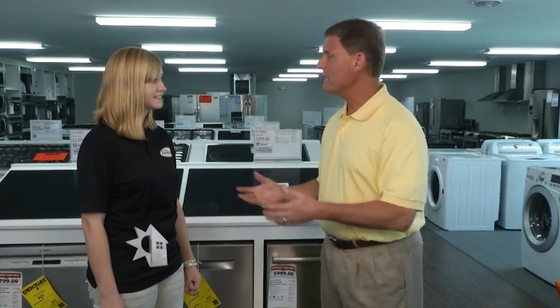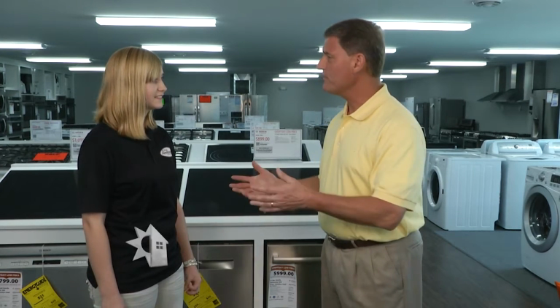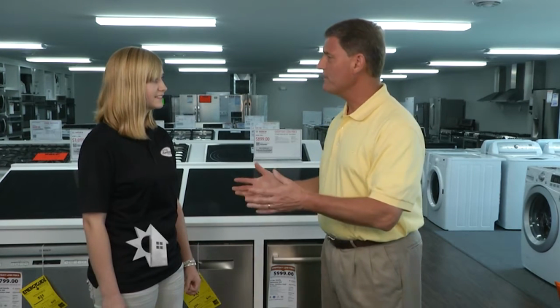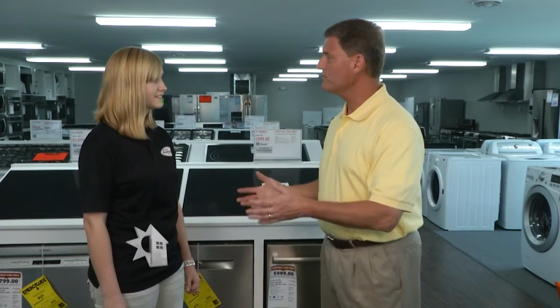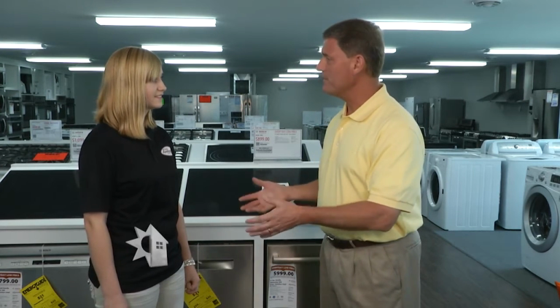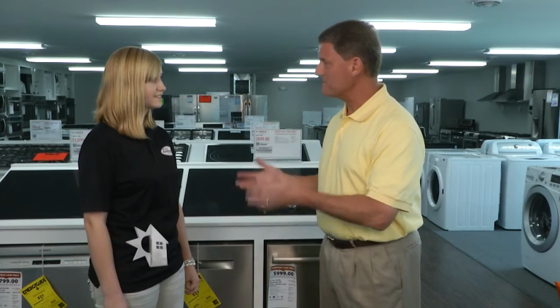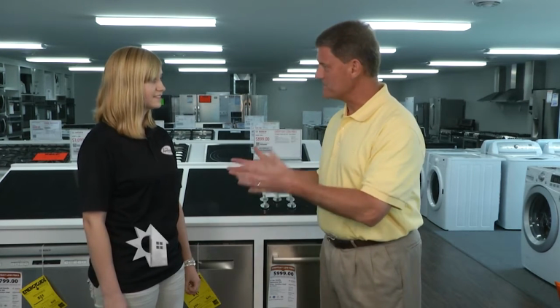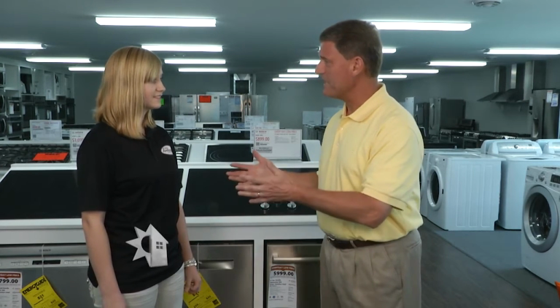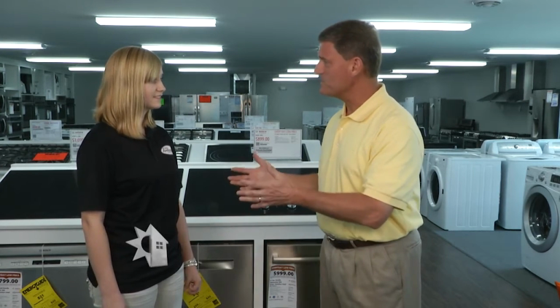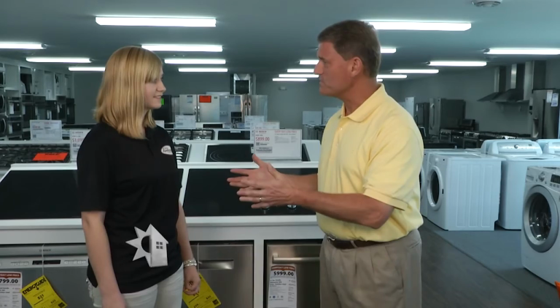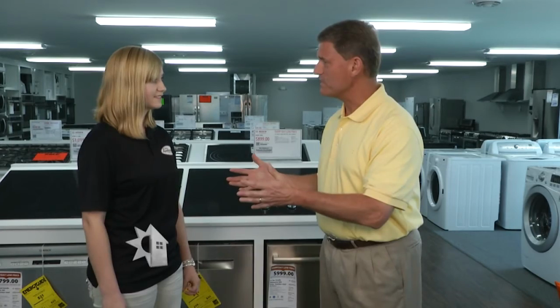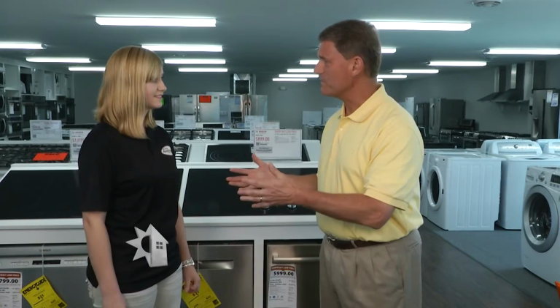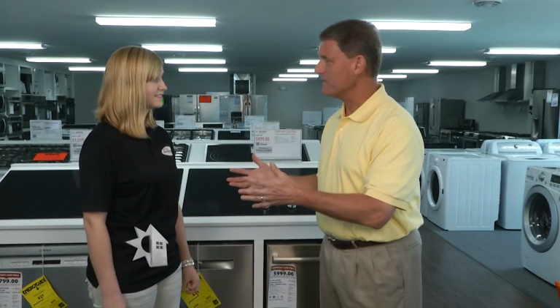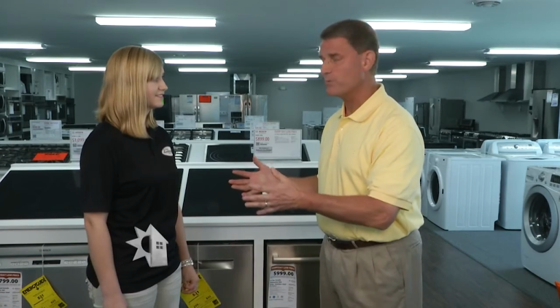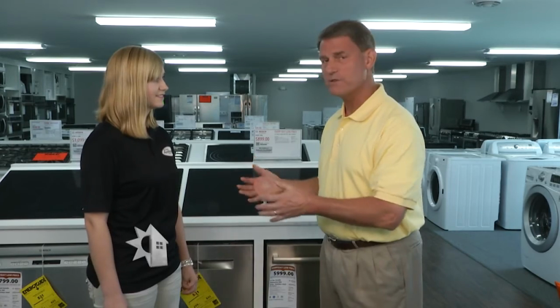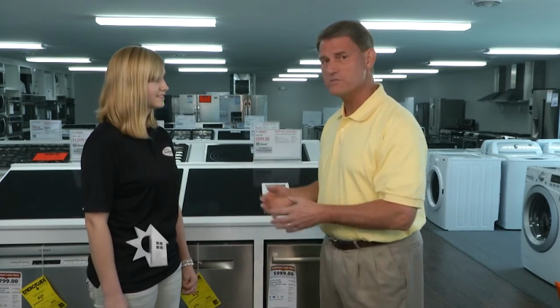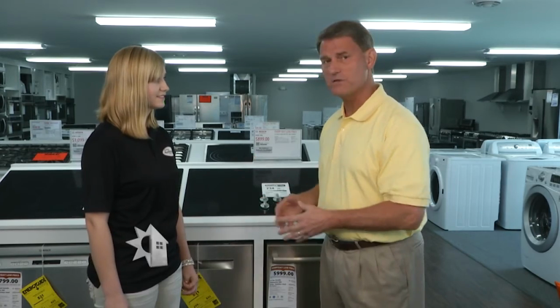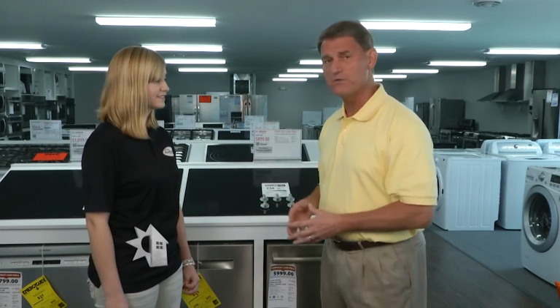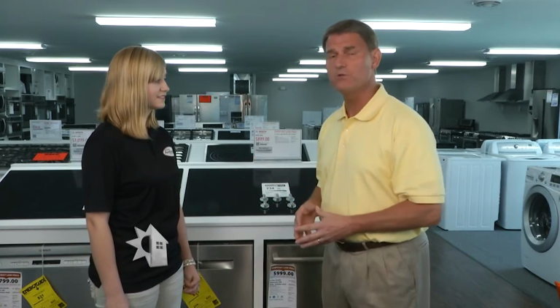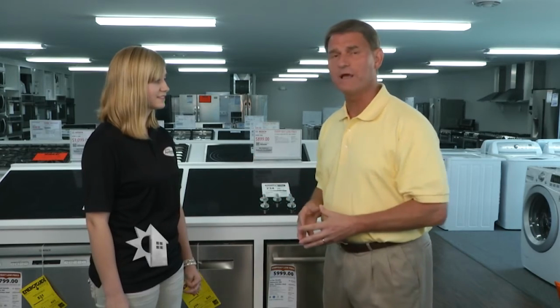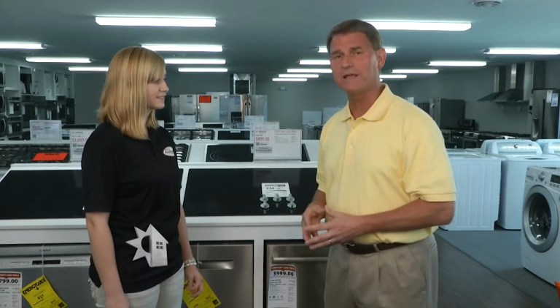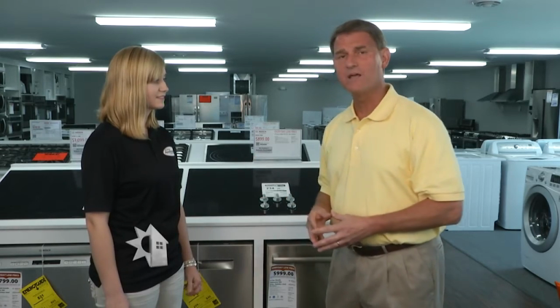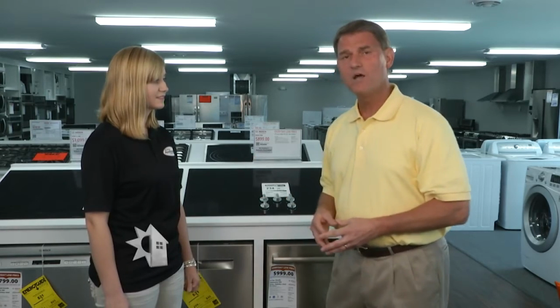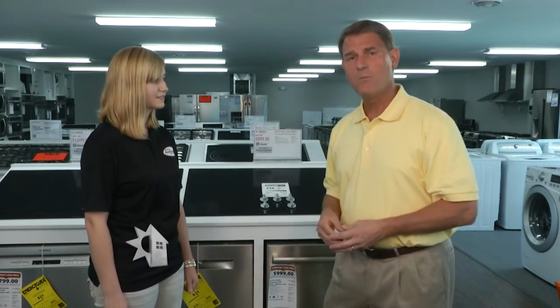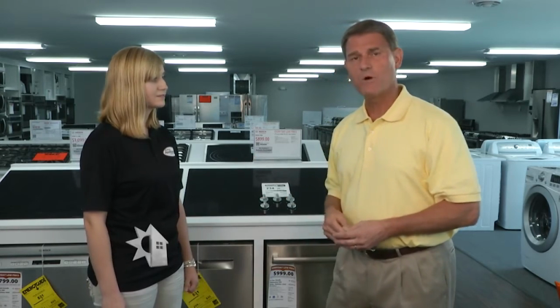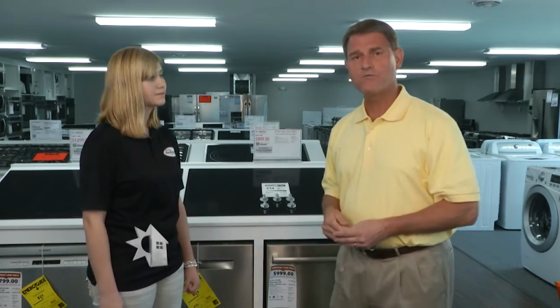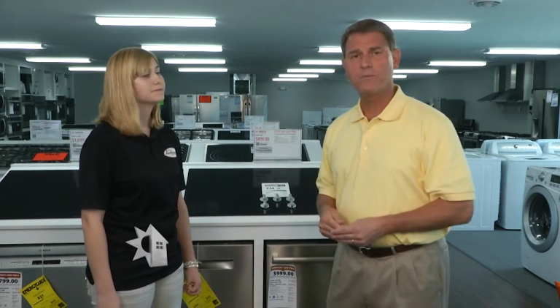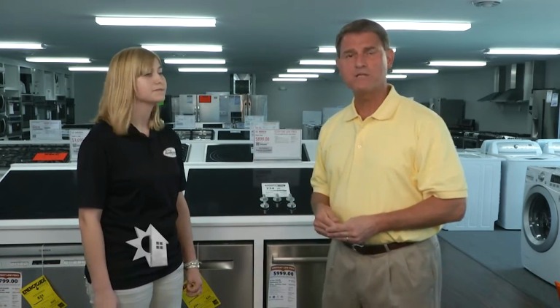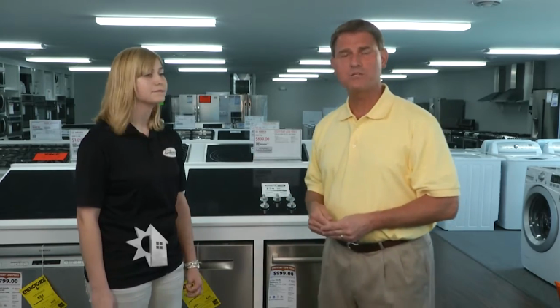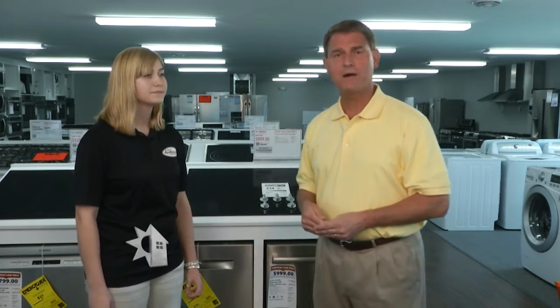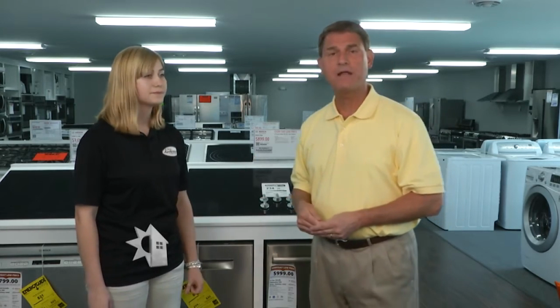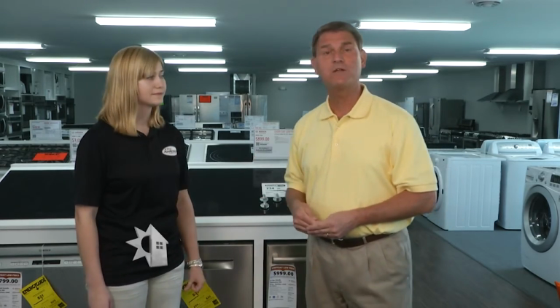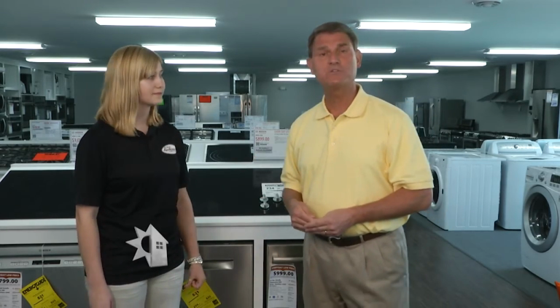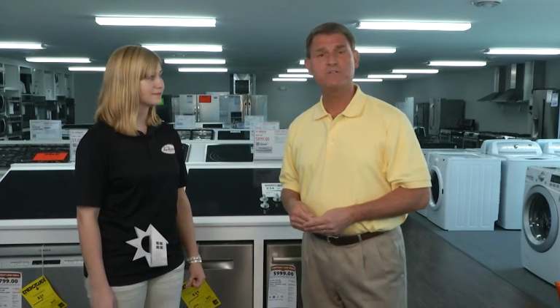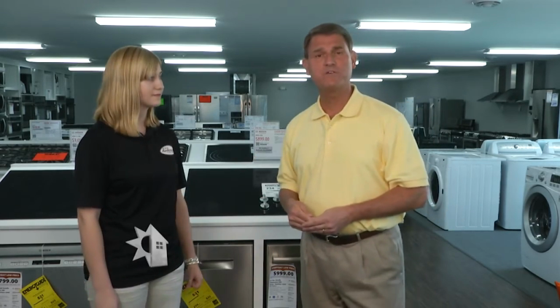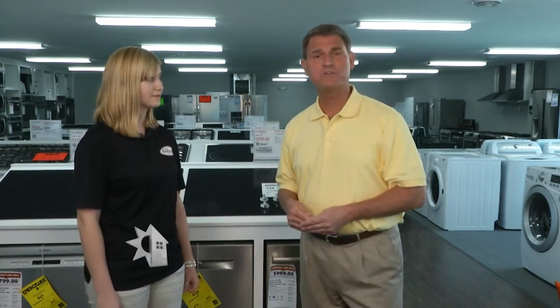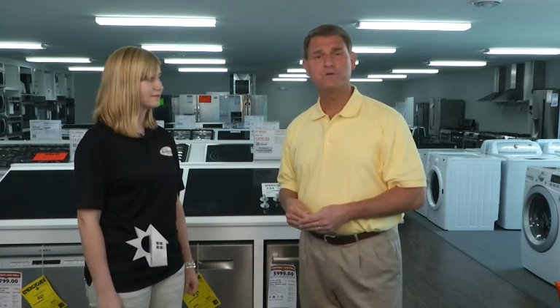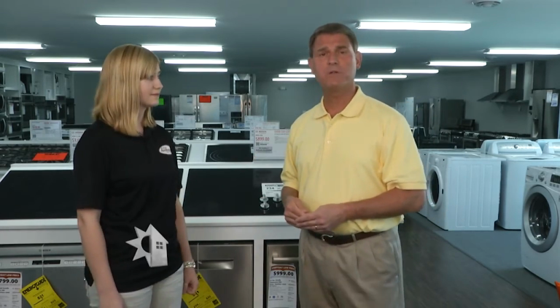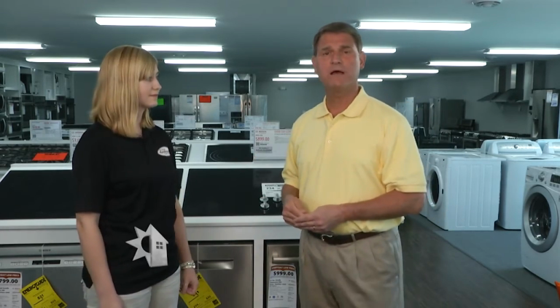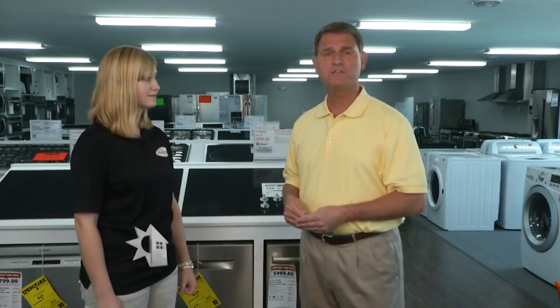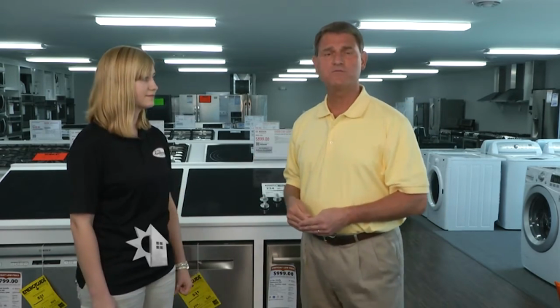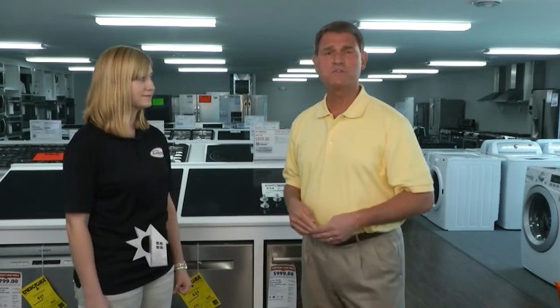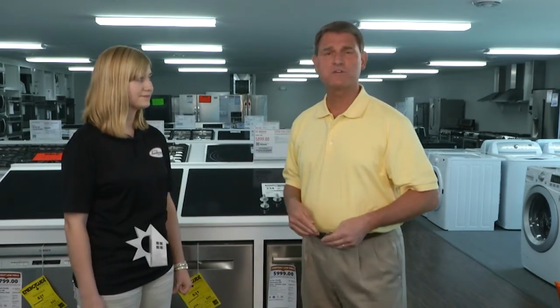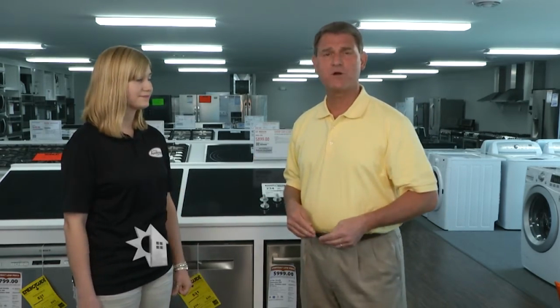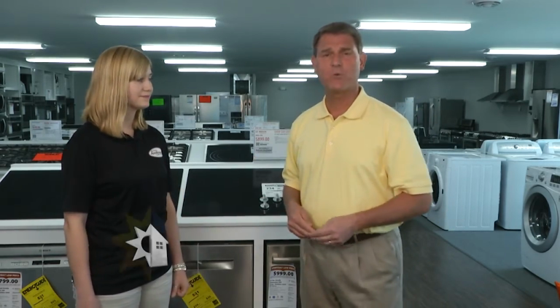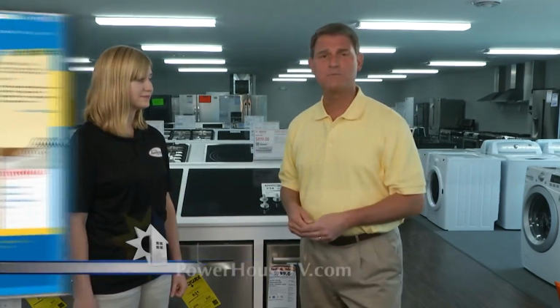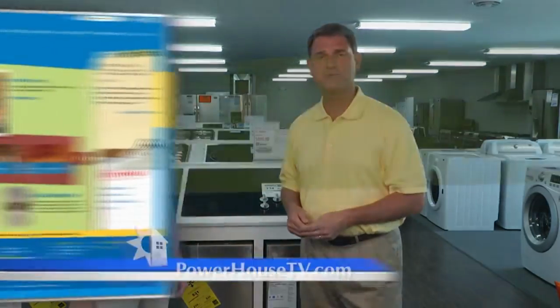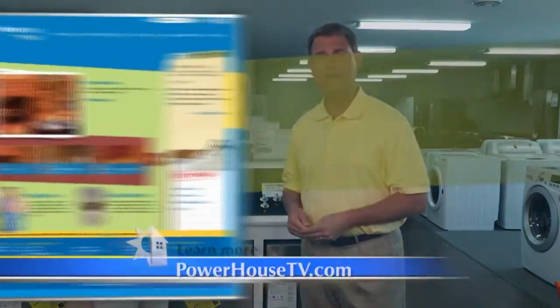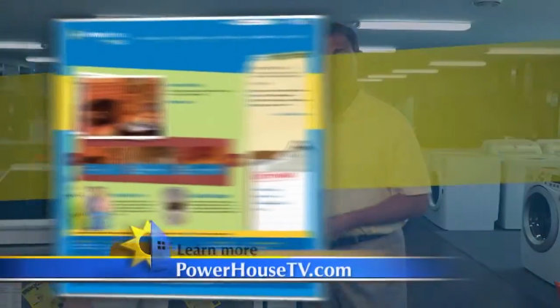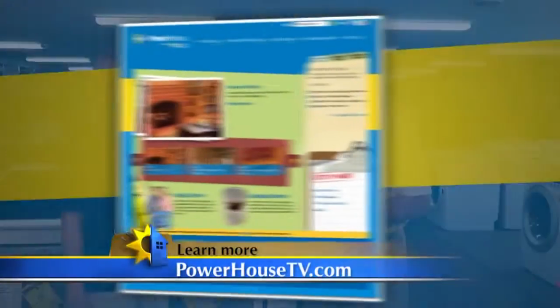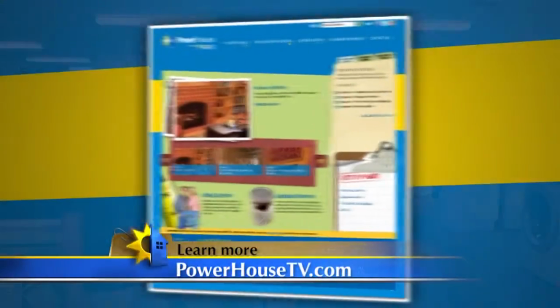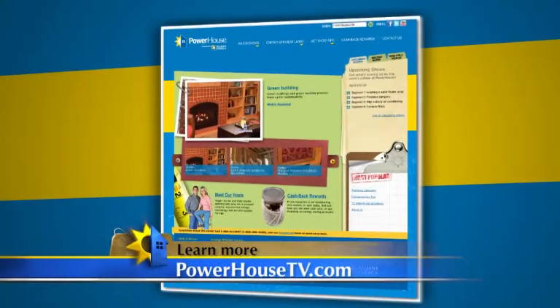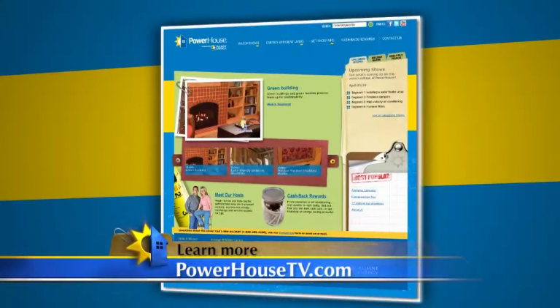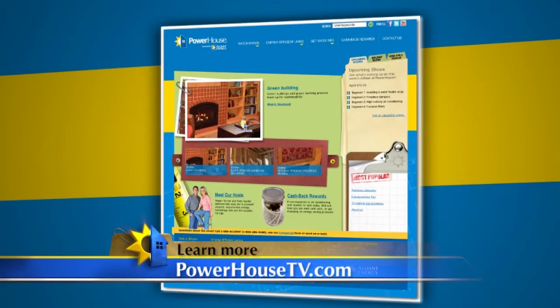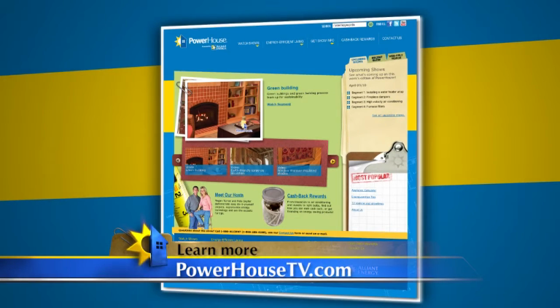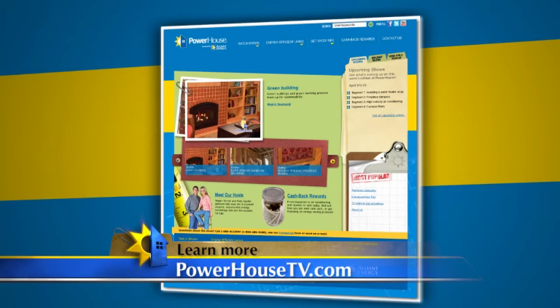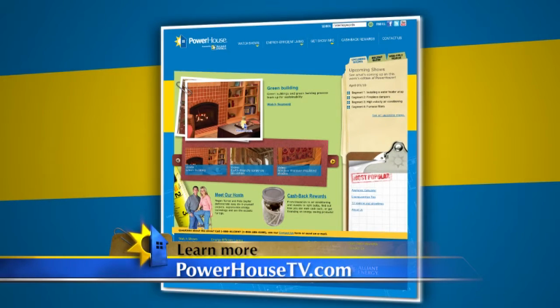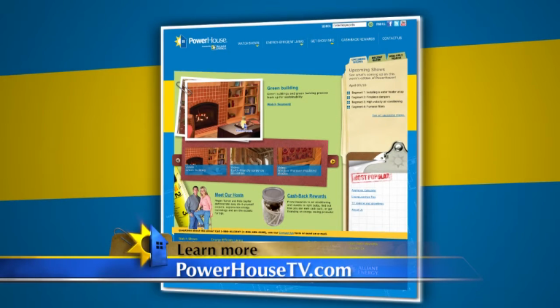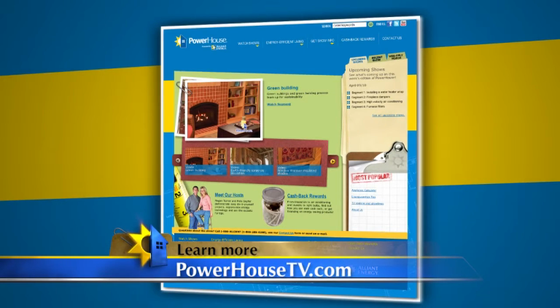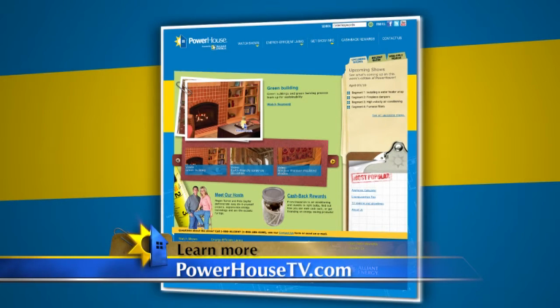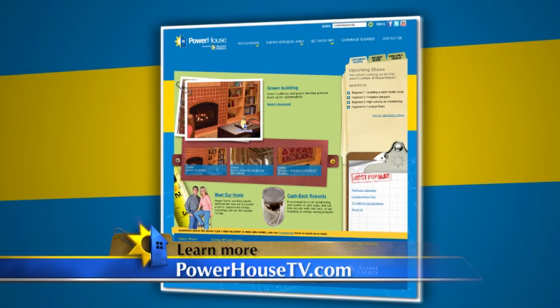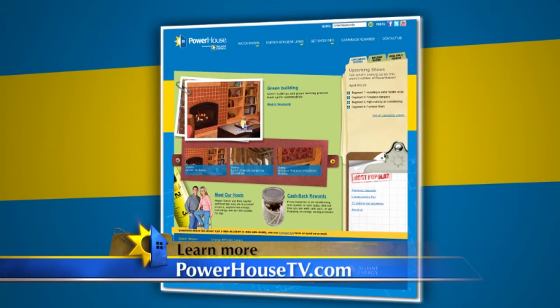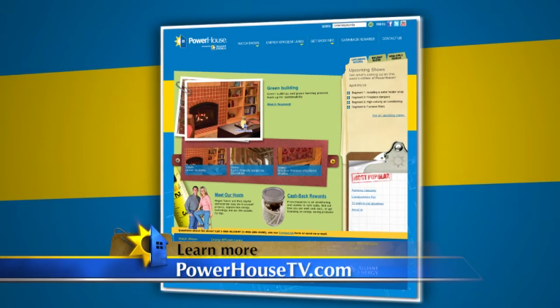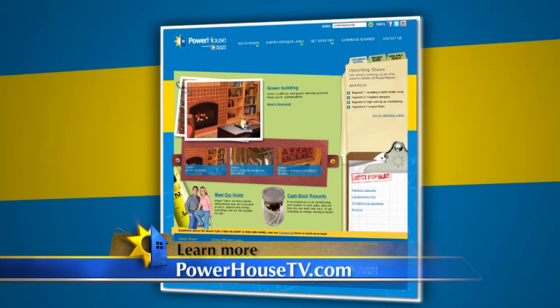Thanks for sharing that information with us. If you'd like more information about energy efficient appliances, visit our website at powerhousetv.com.